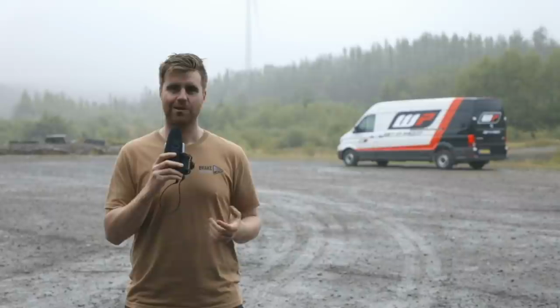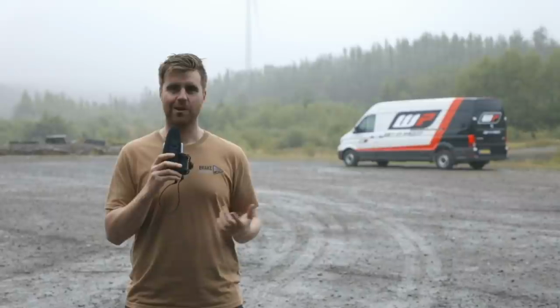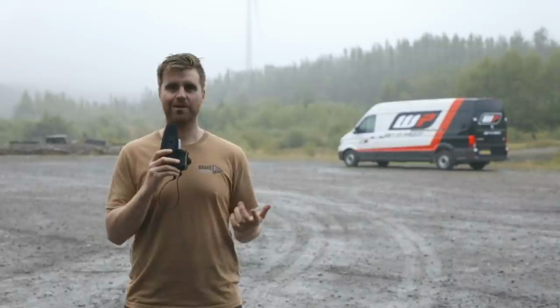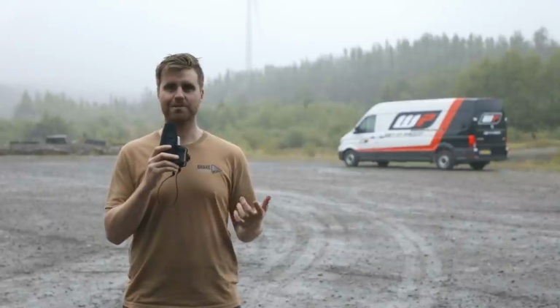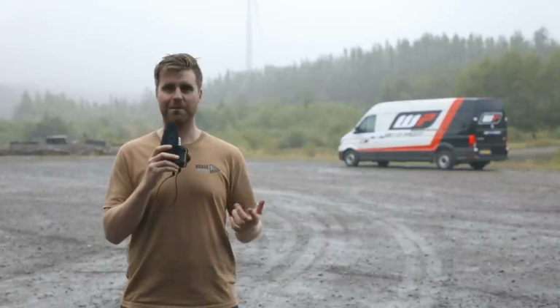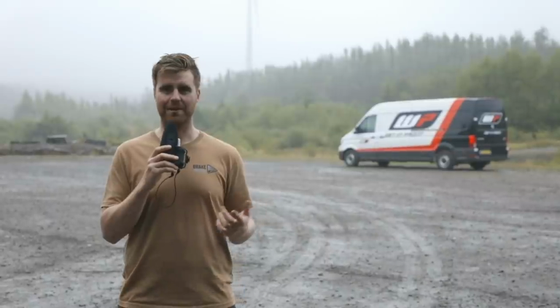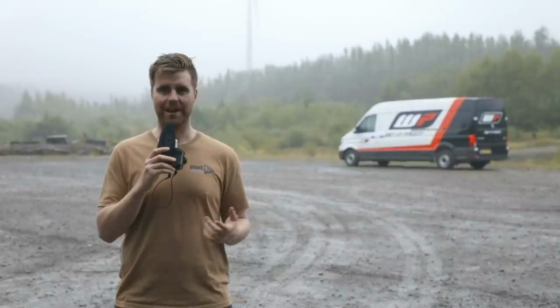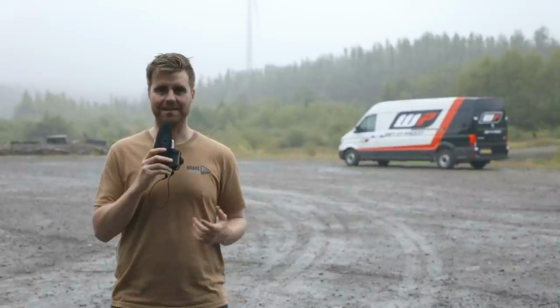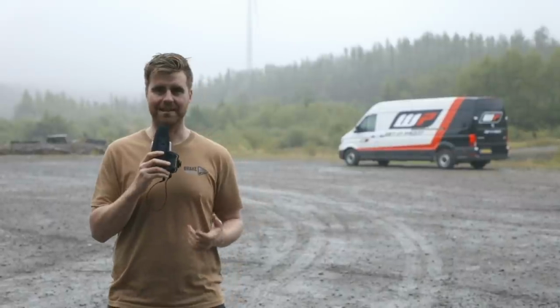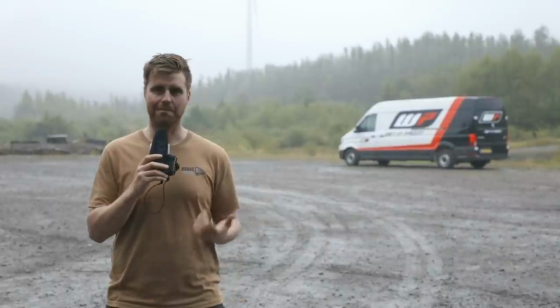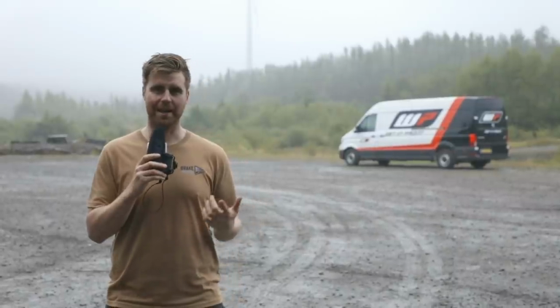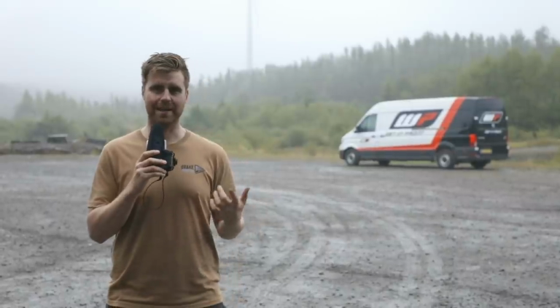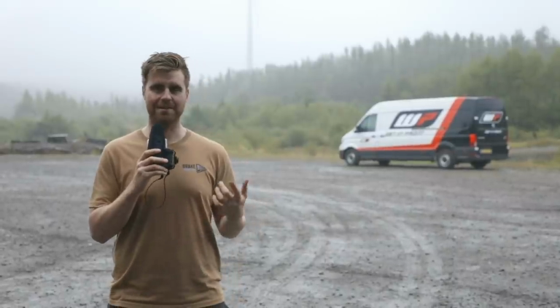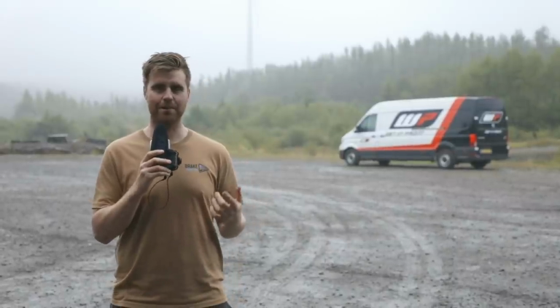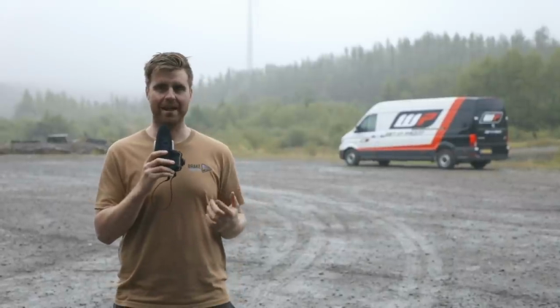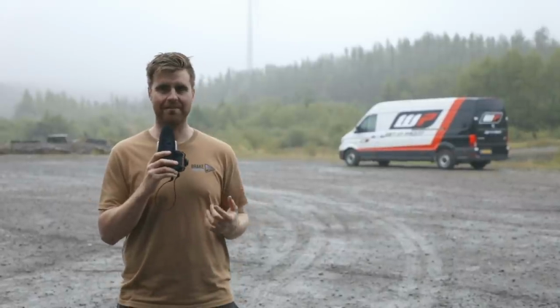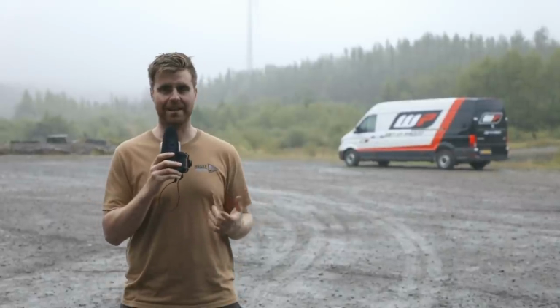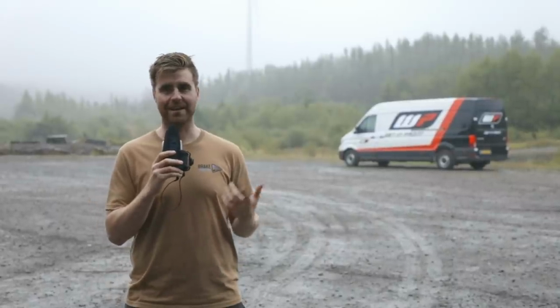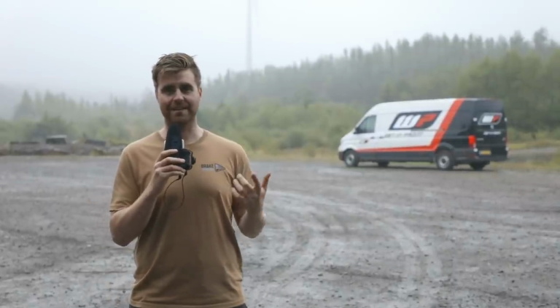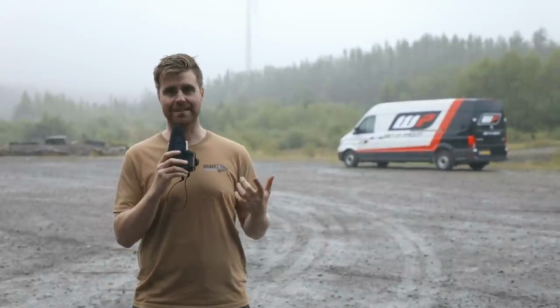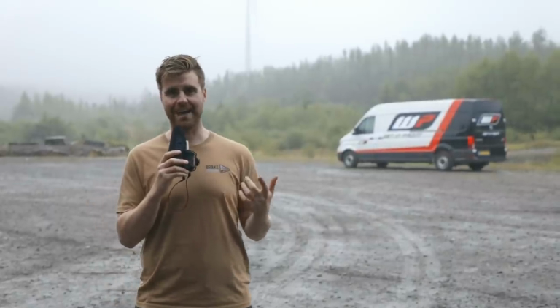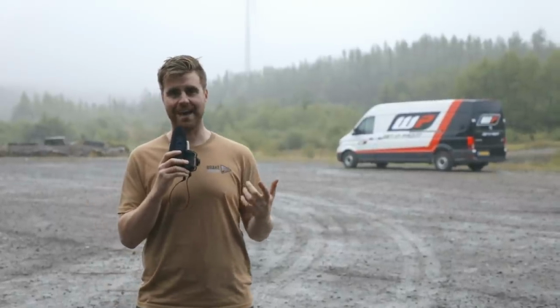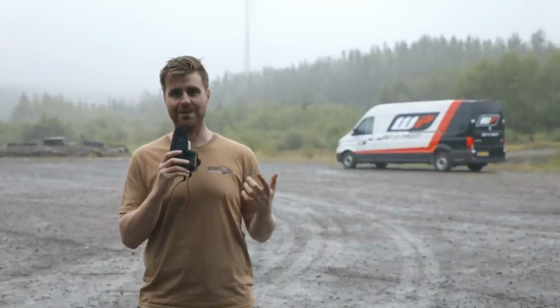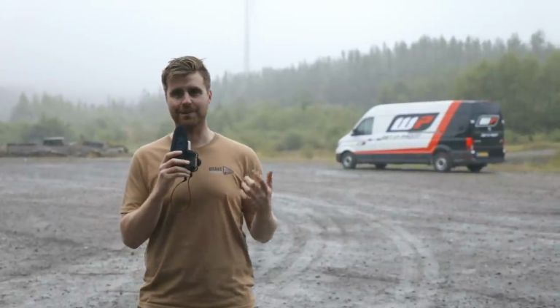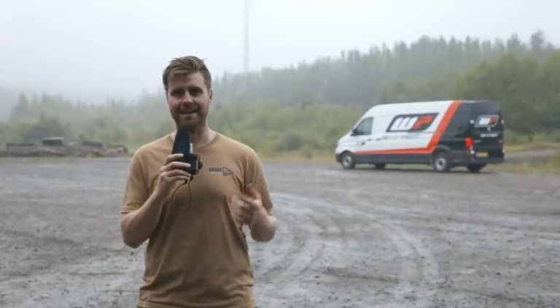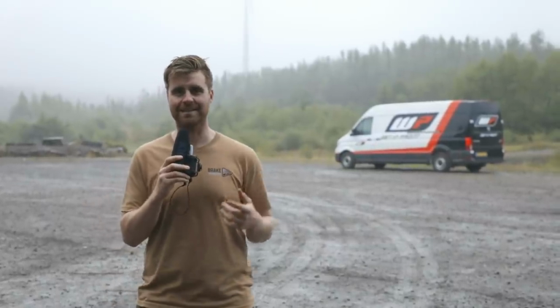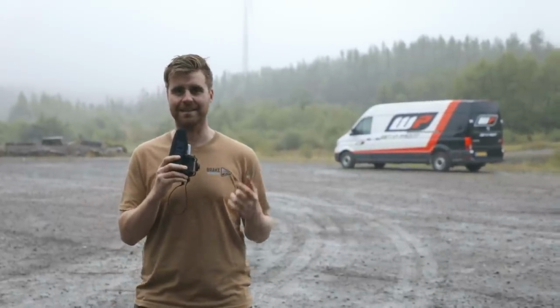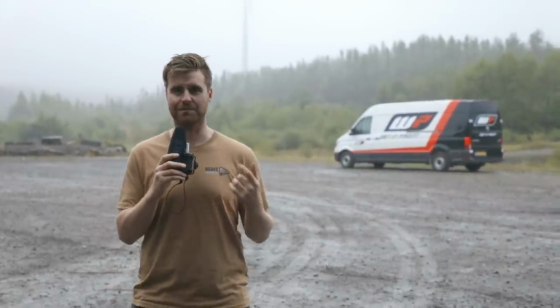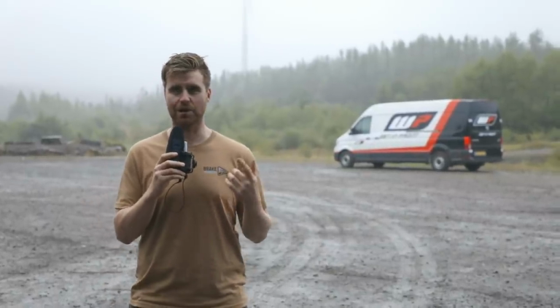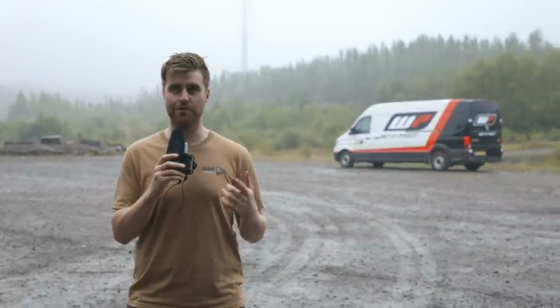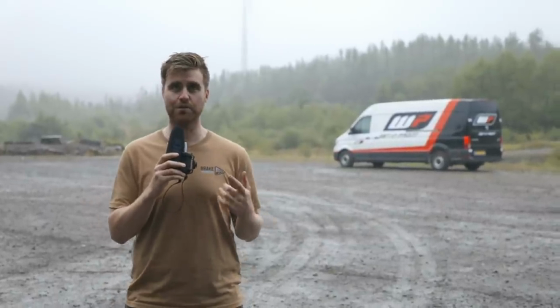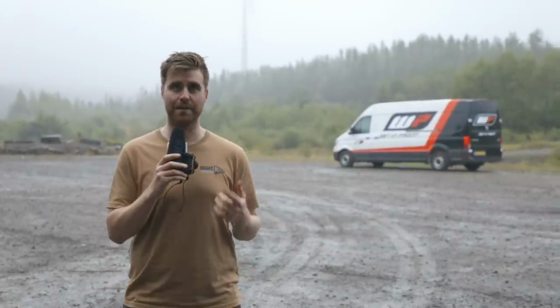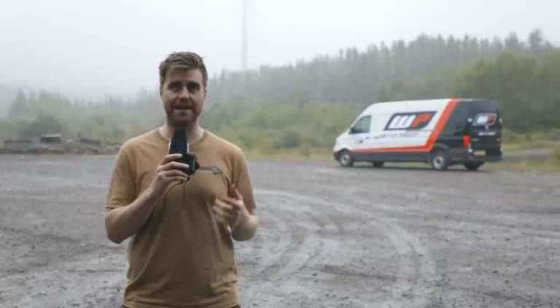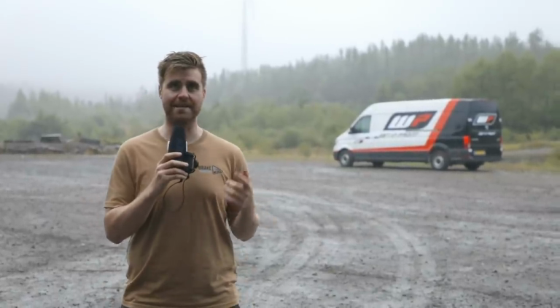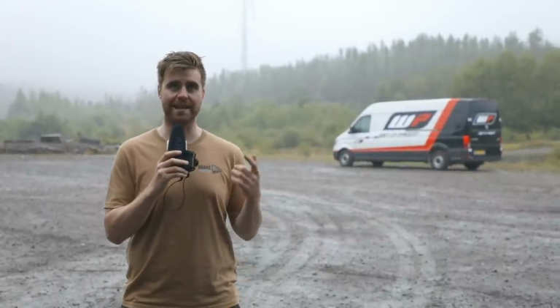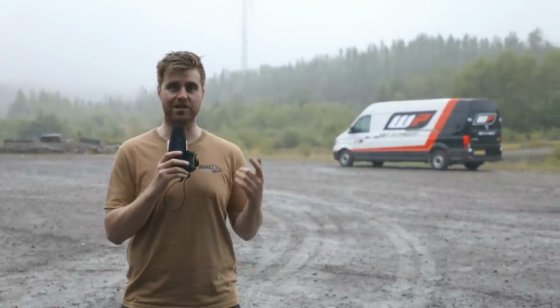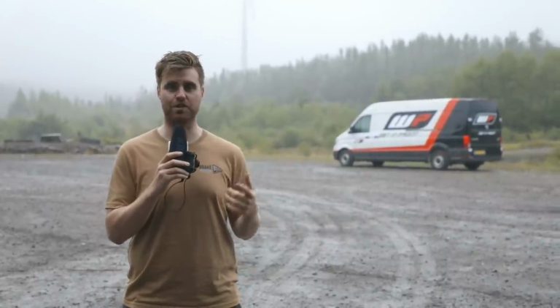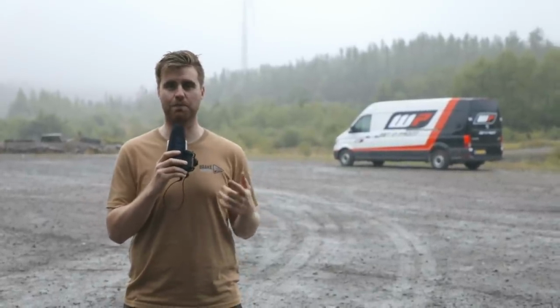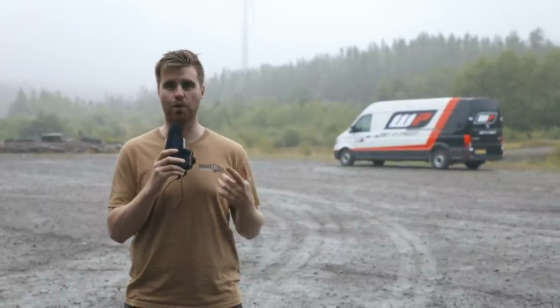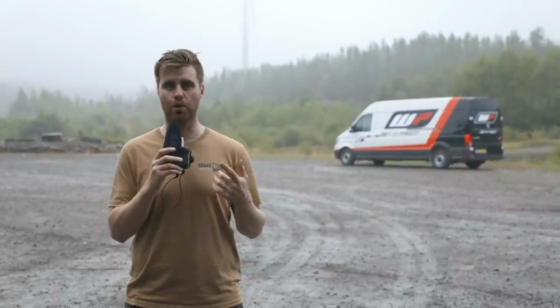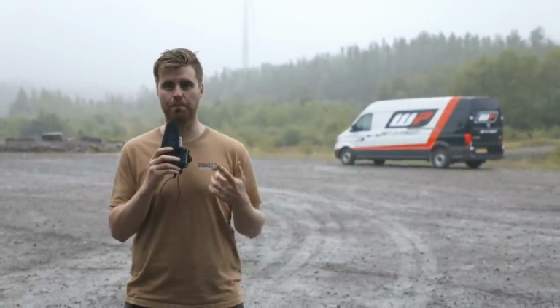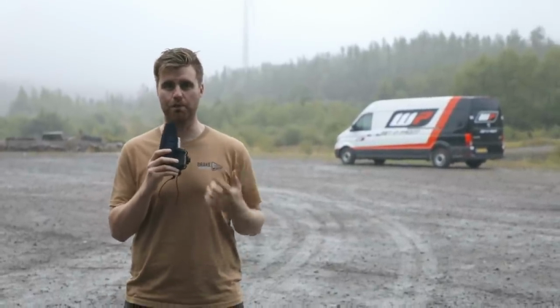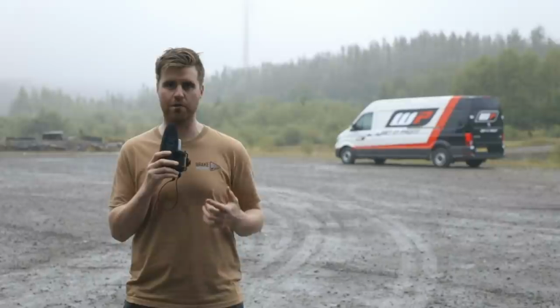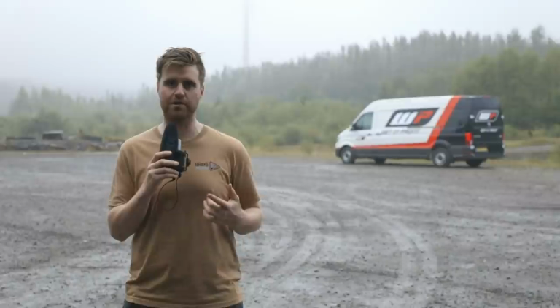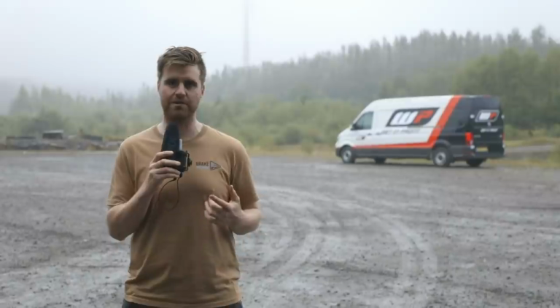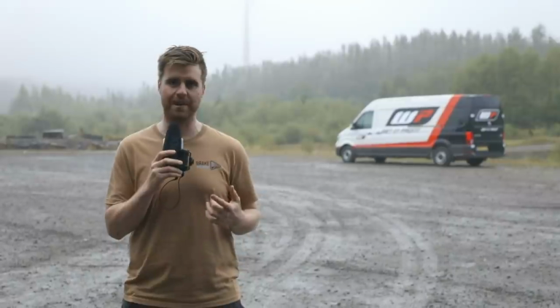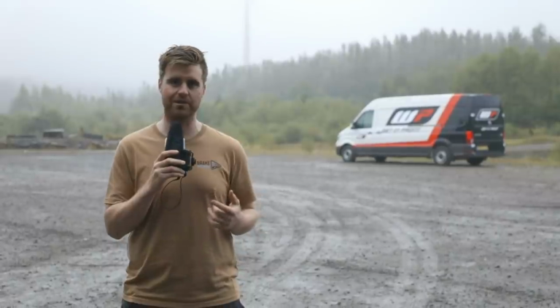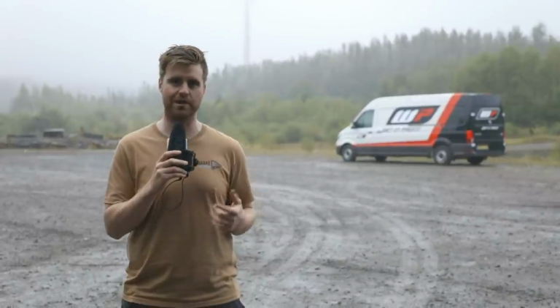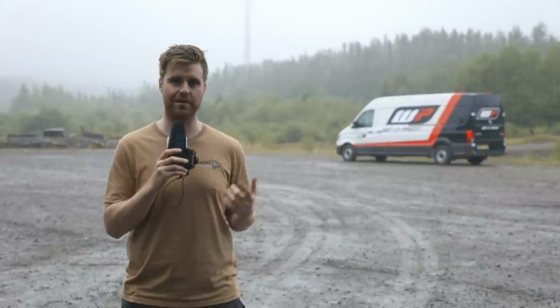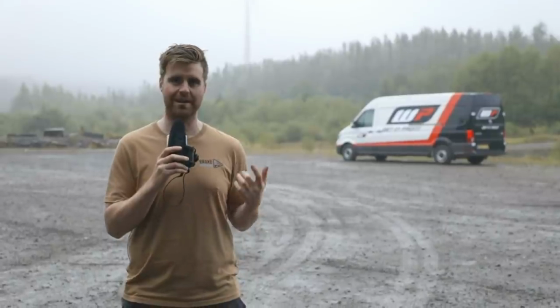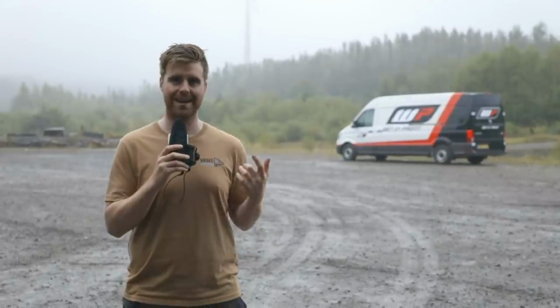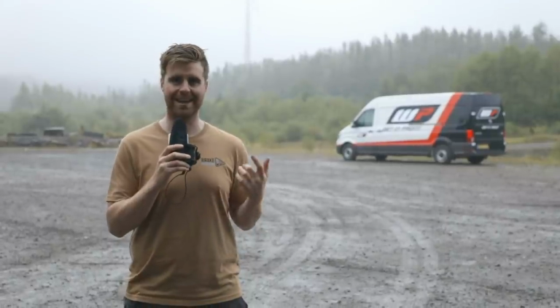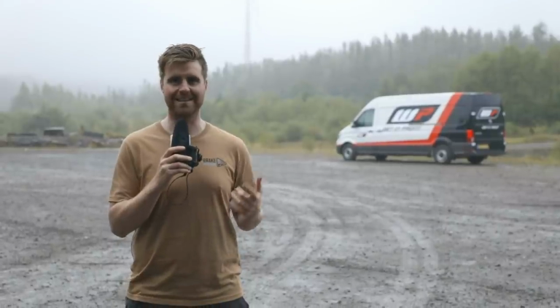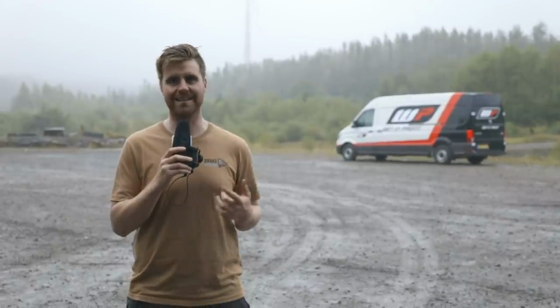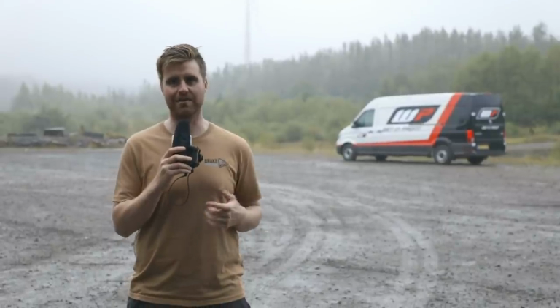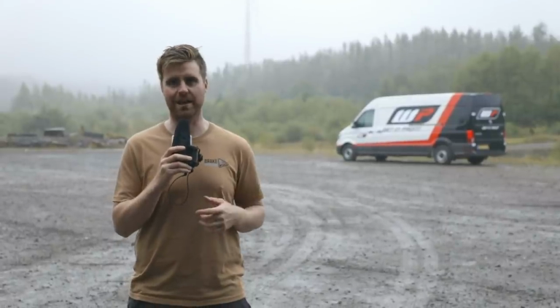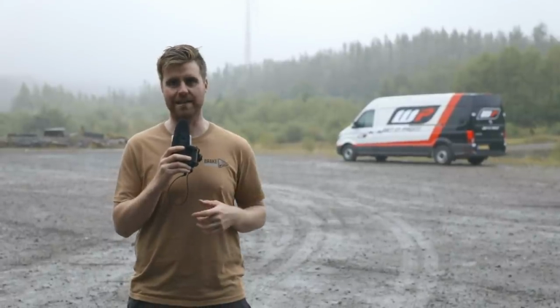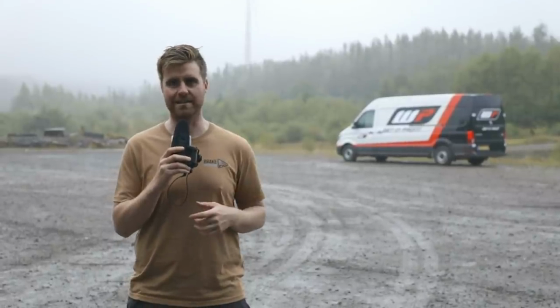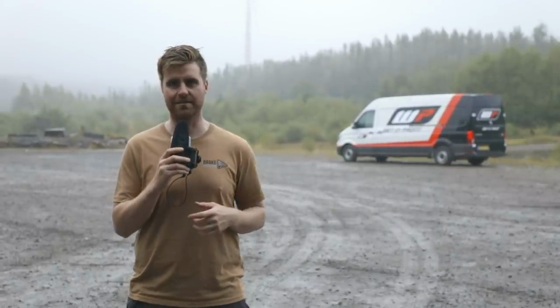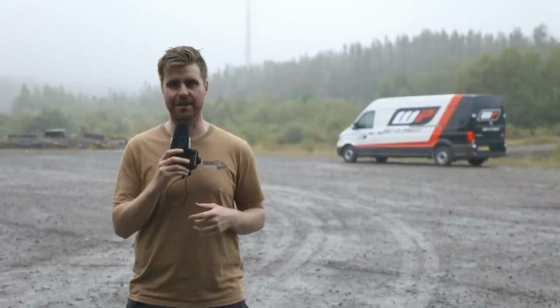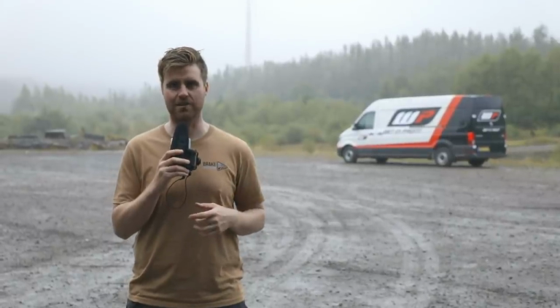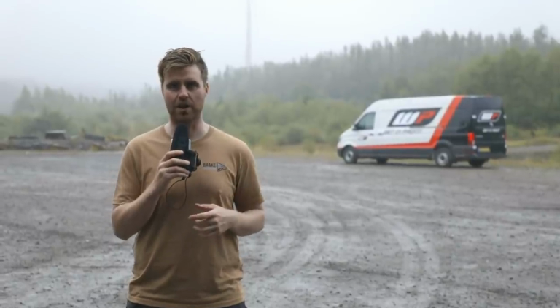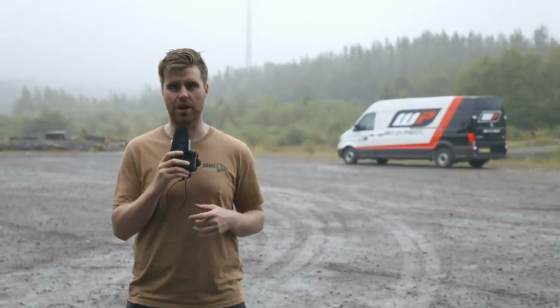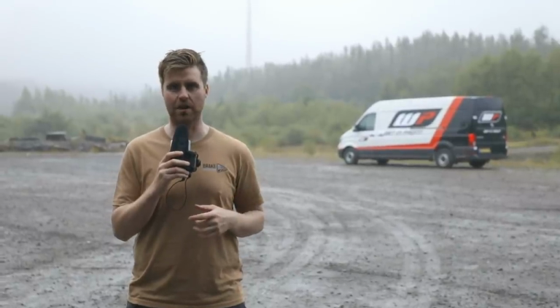Welcome to Brake Magazine. My name is Lel Pavey and today we're testing WP's Explore Pro Suspension in a 790 Adventure R.